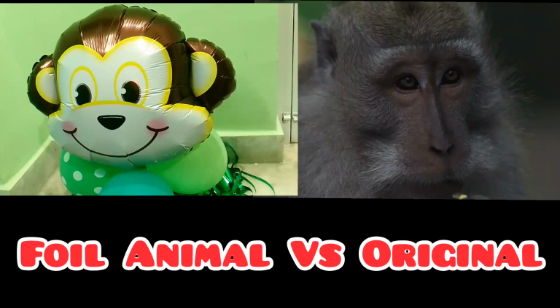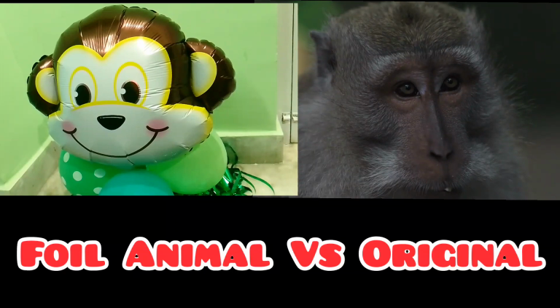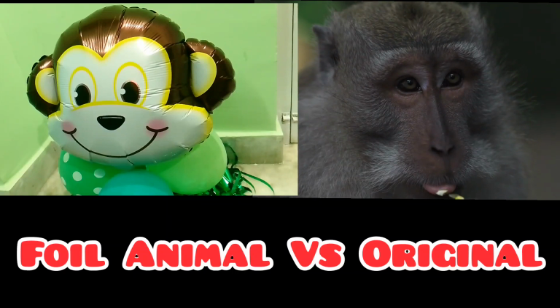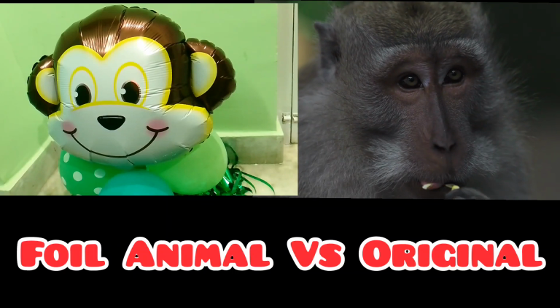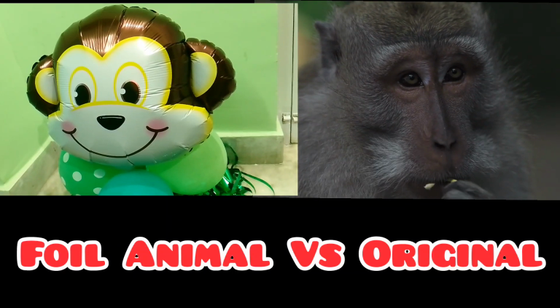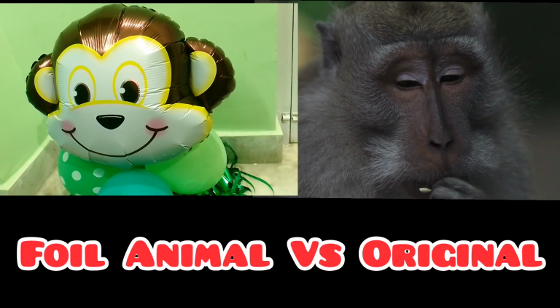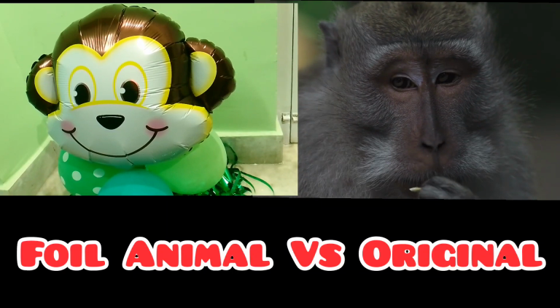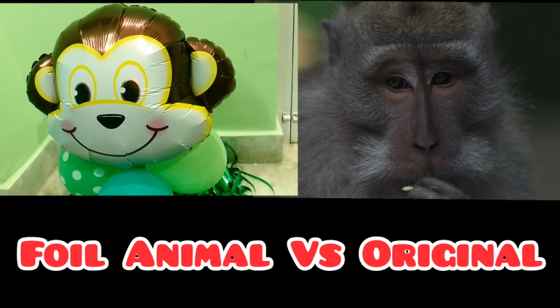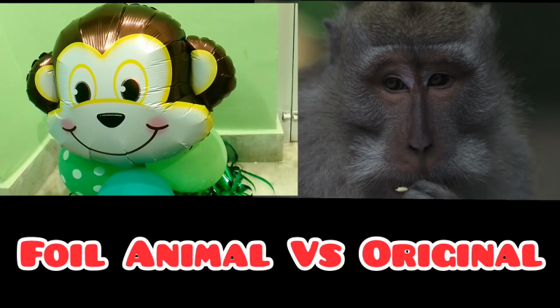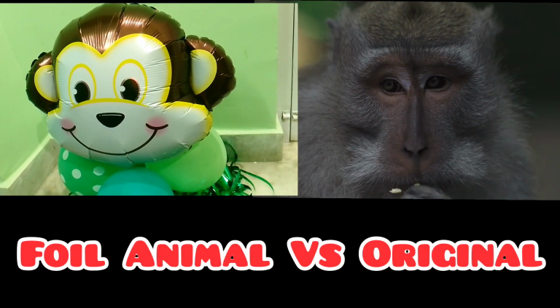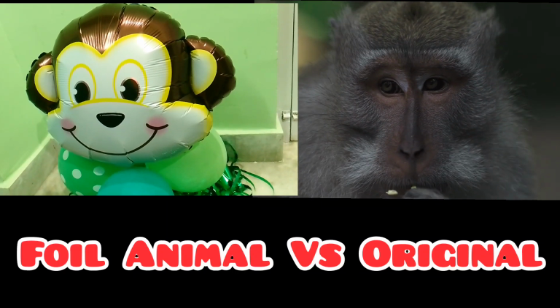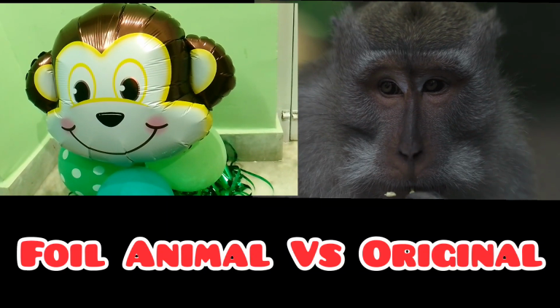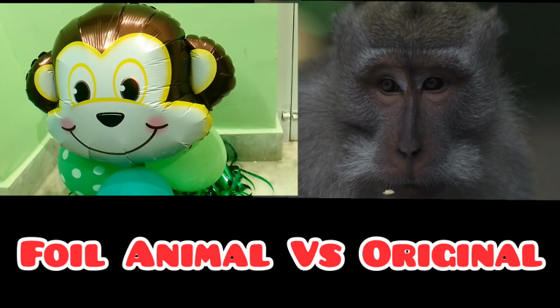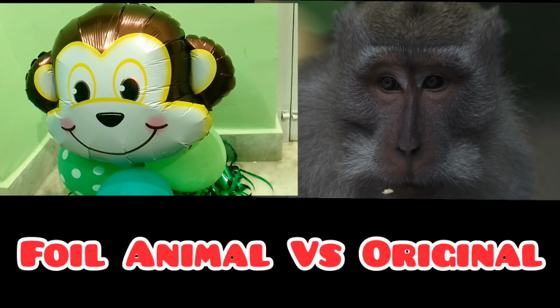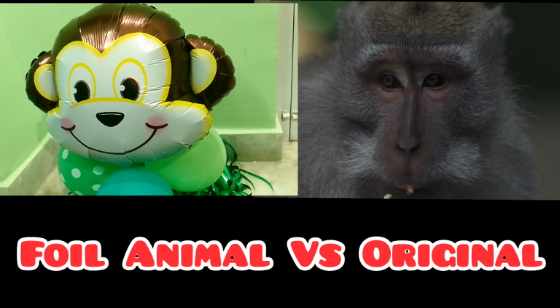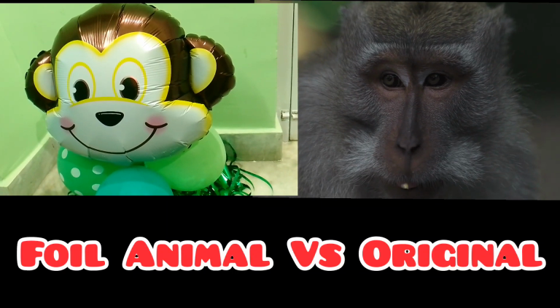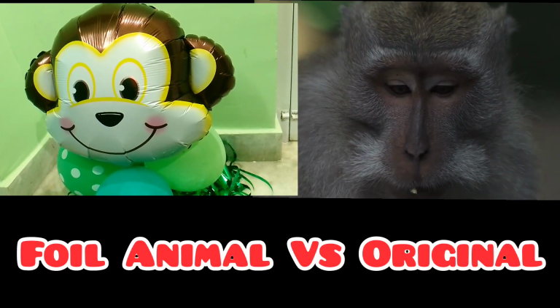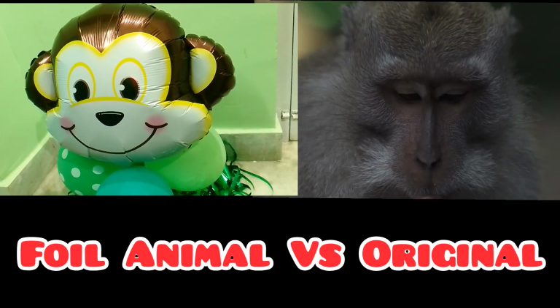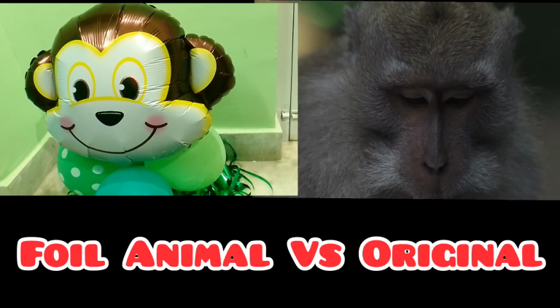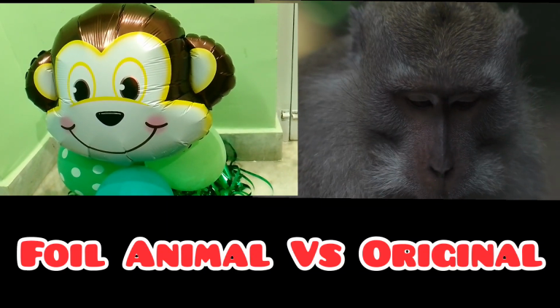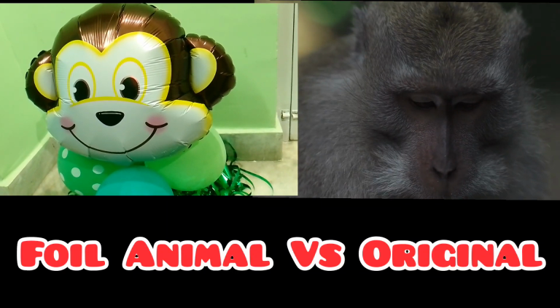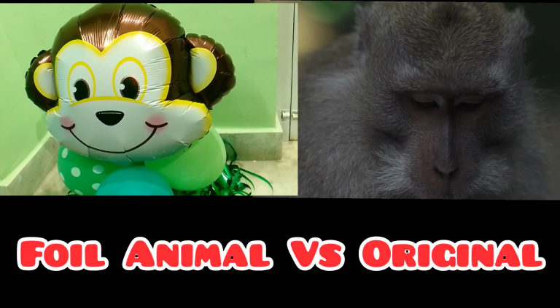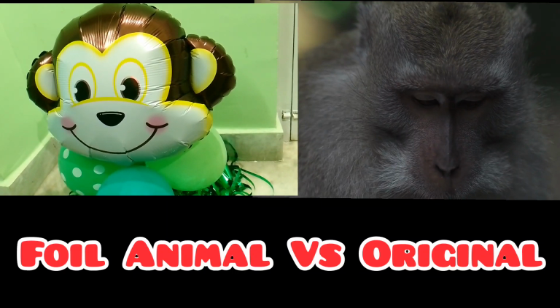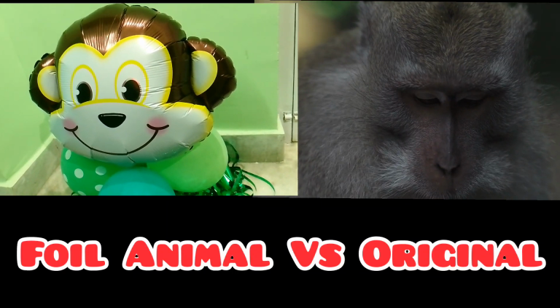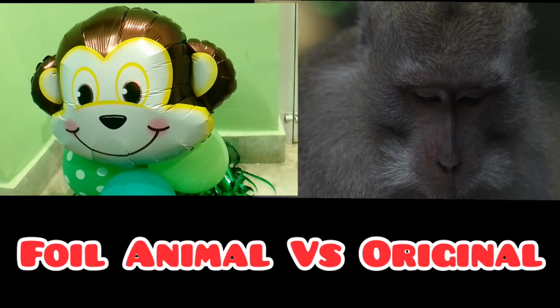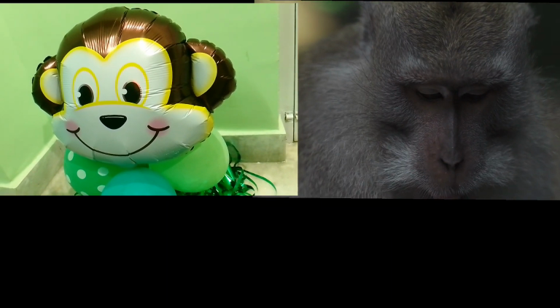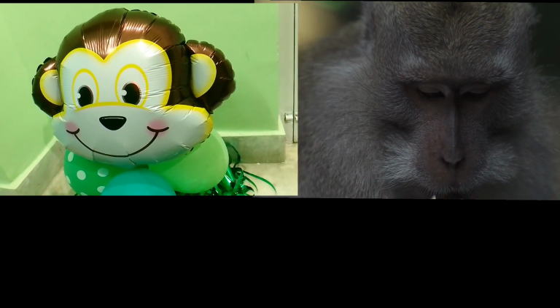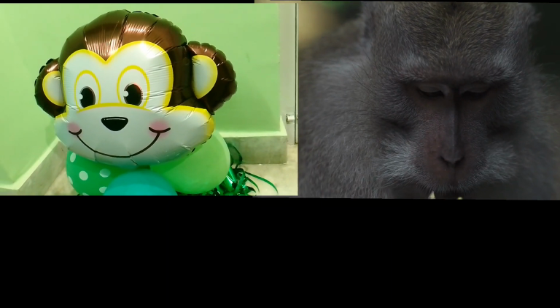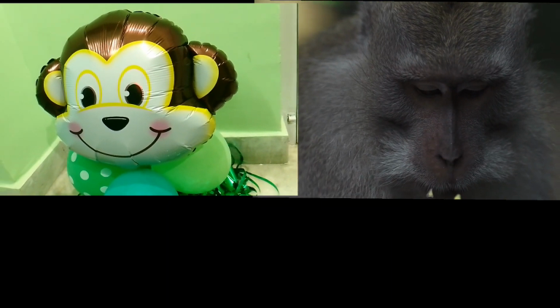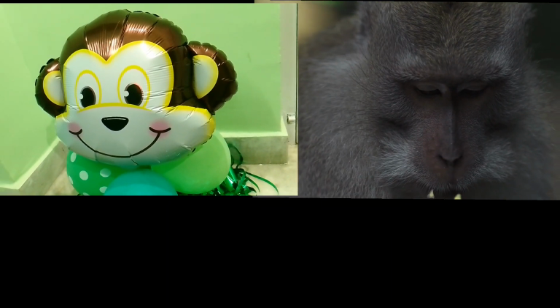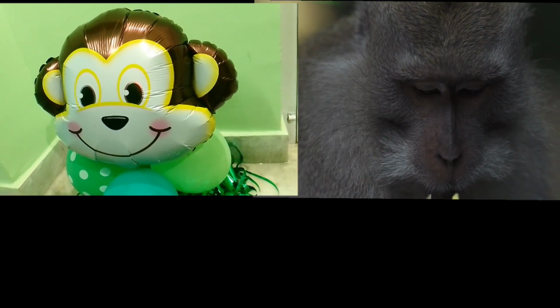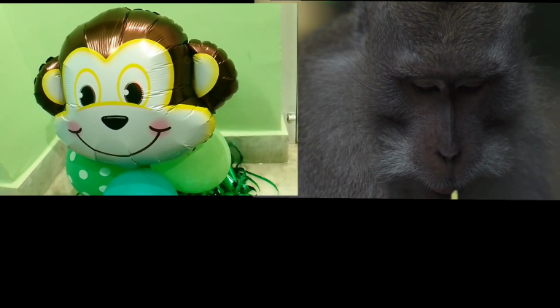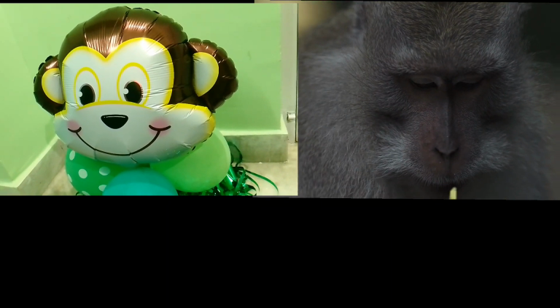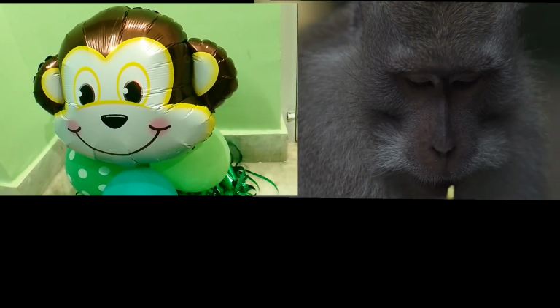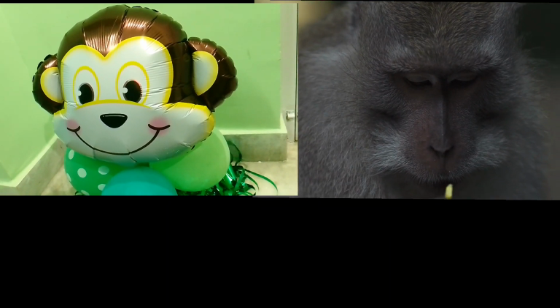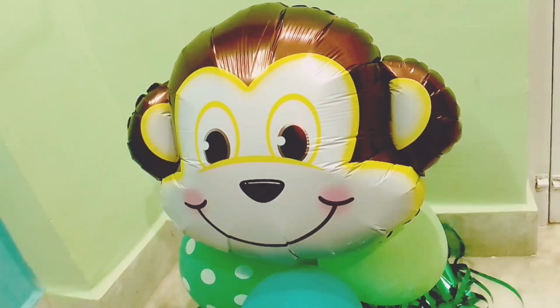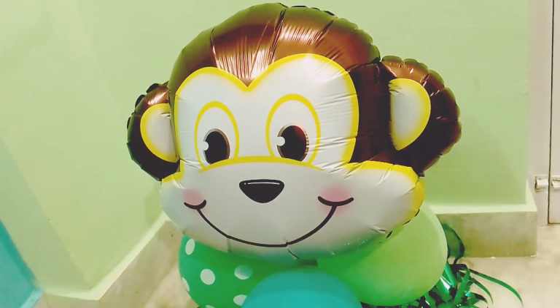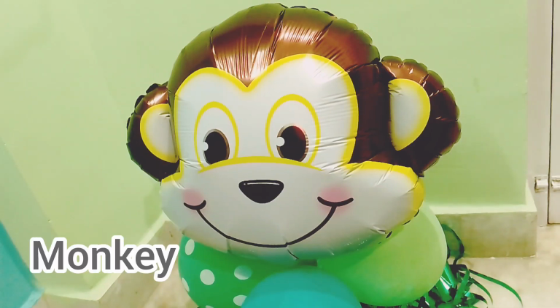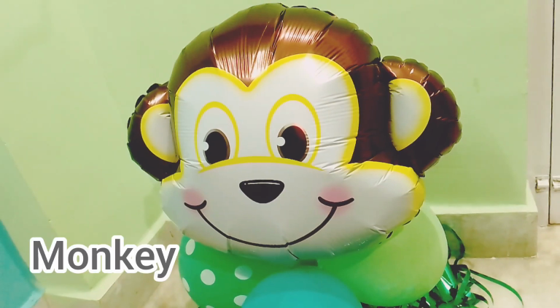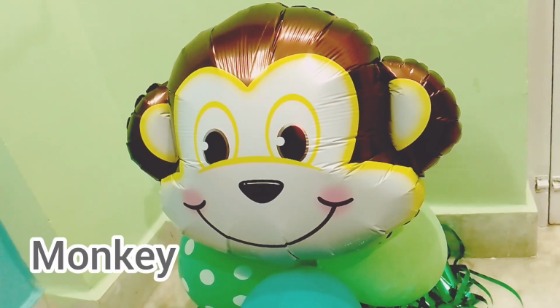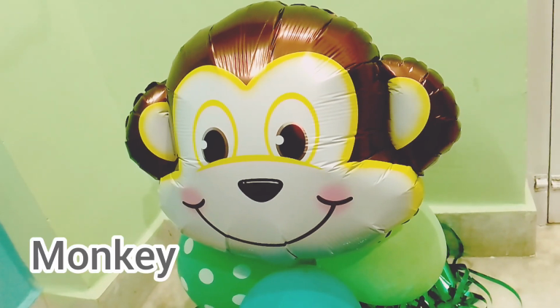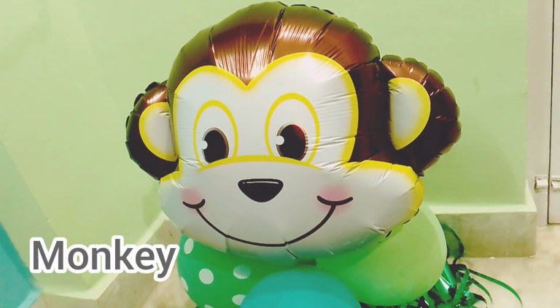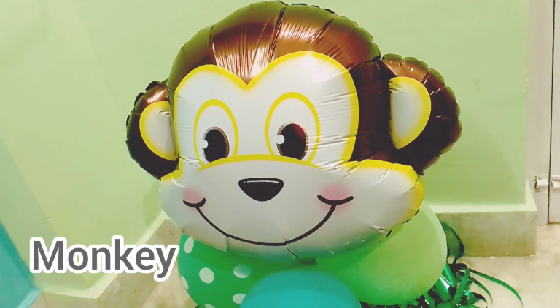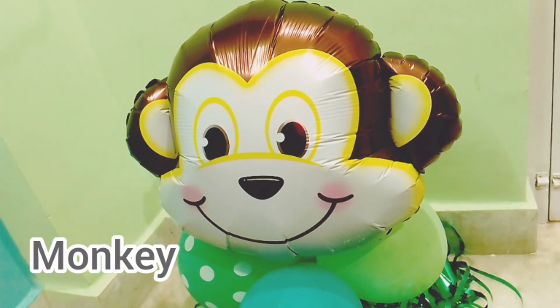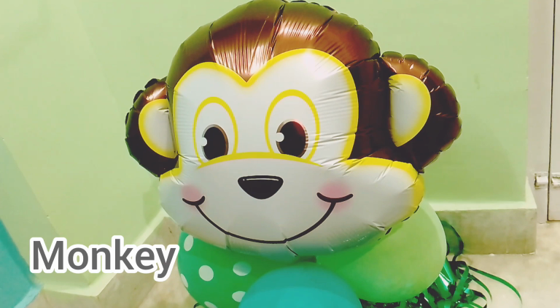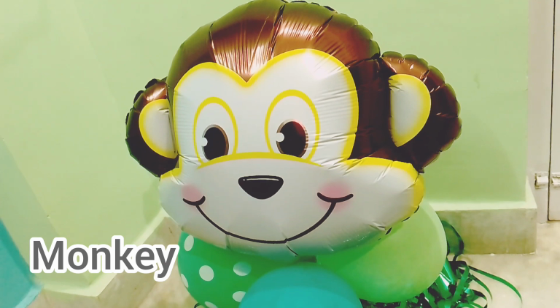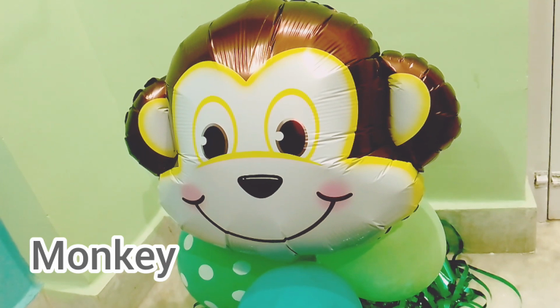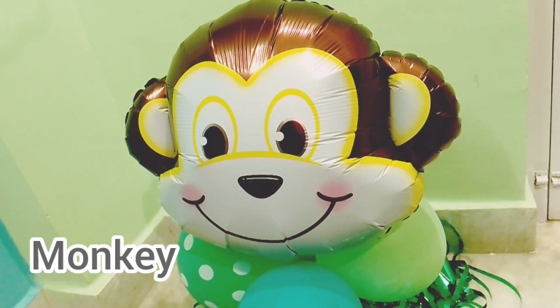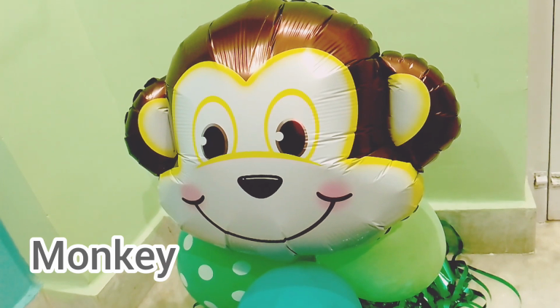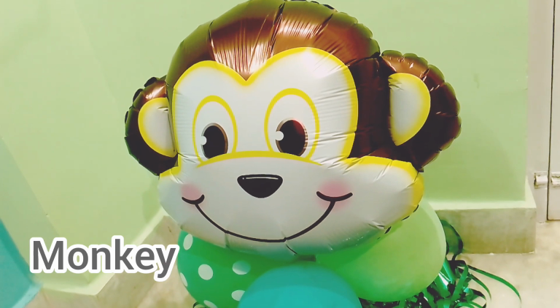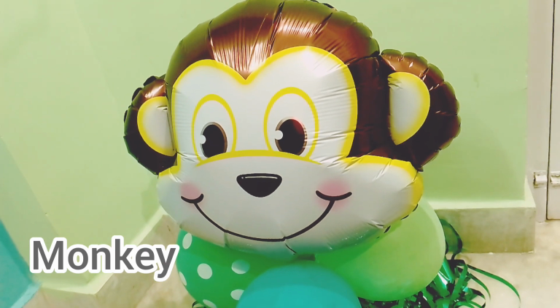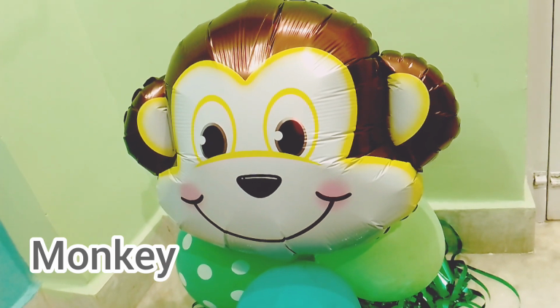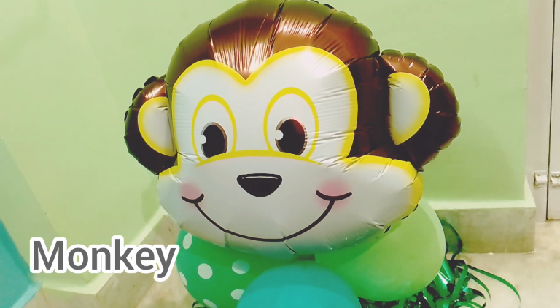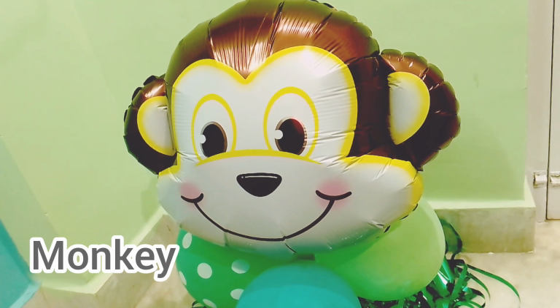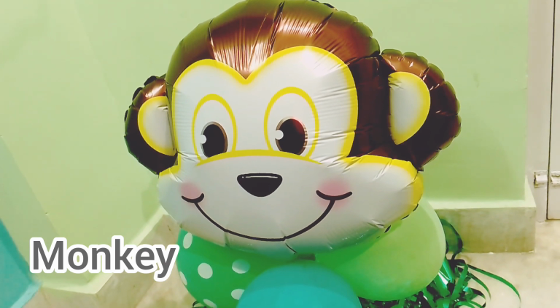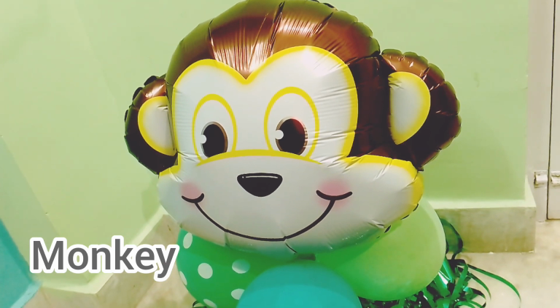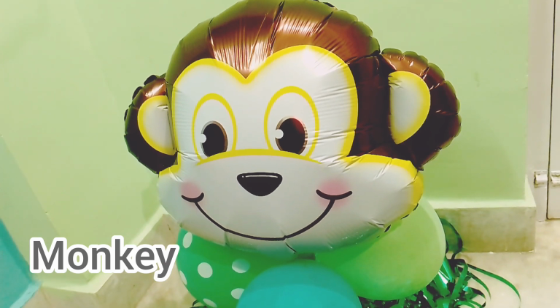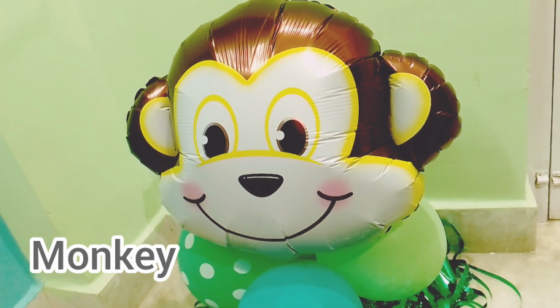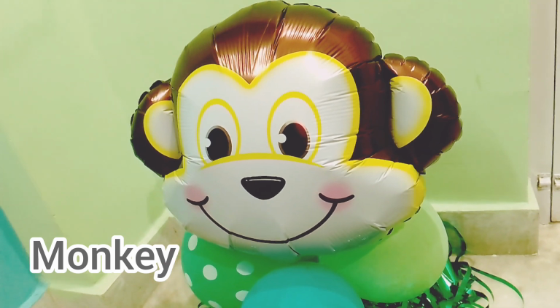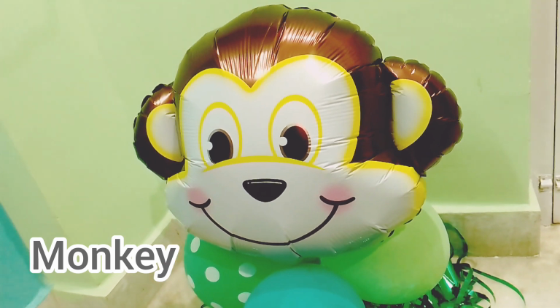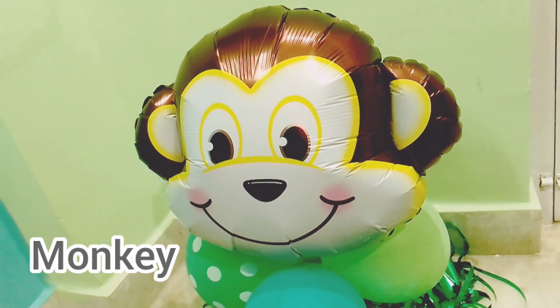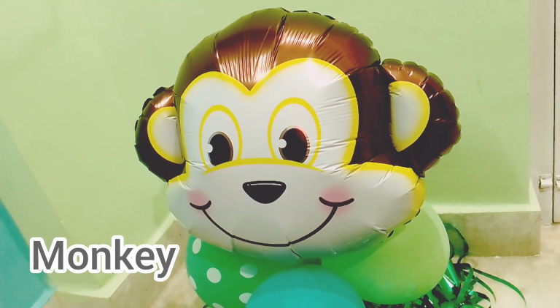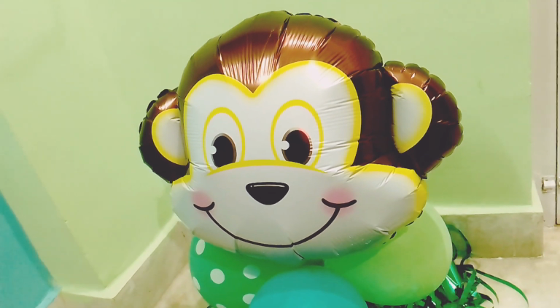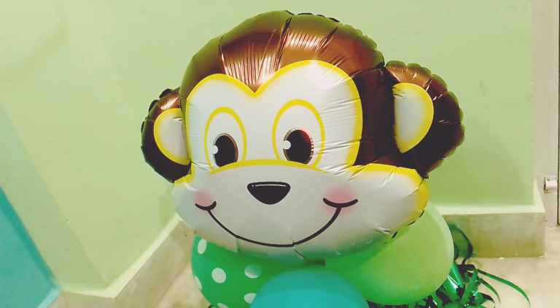Today we will learn animal names with foil balloon and original animals.